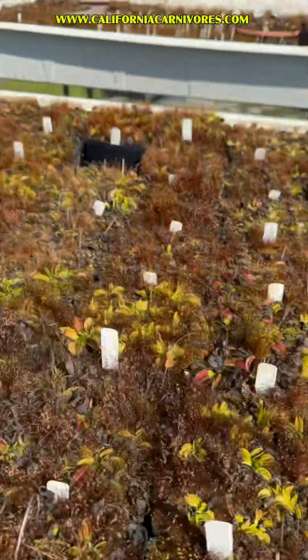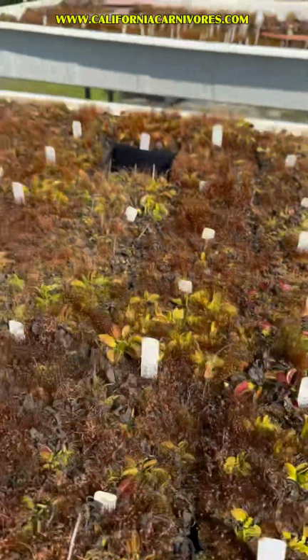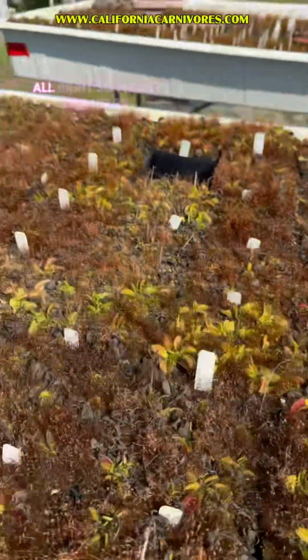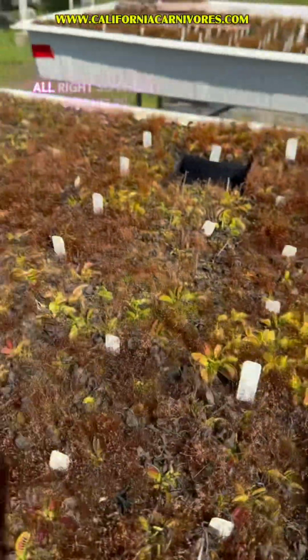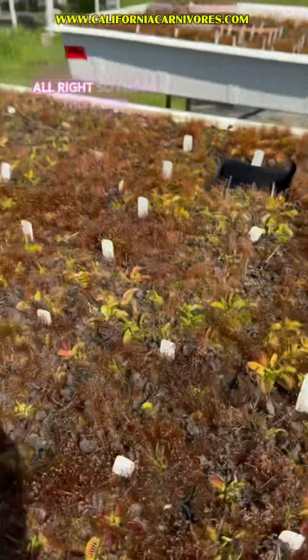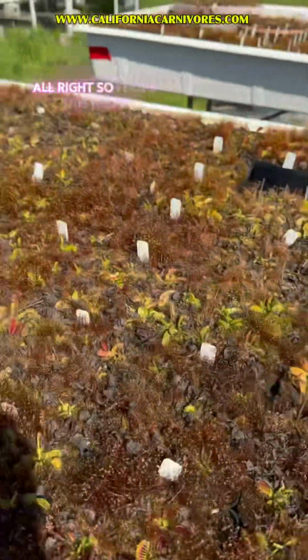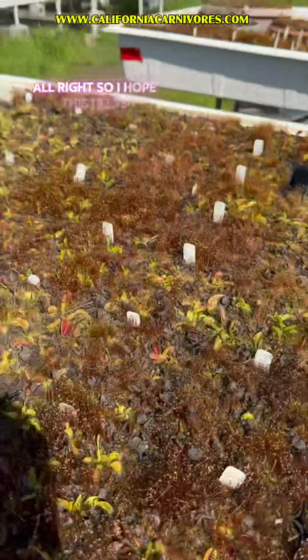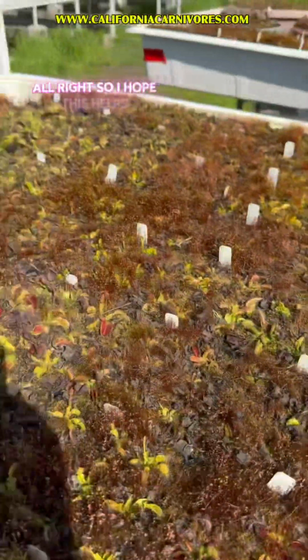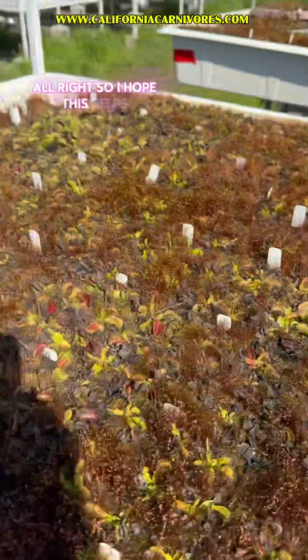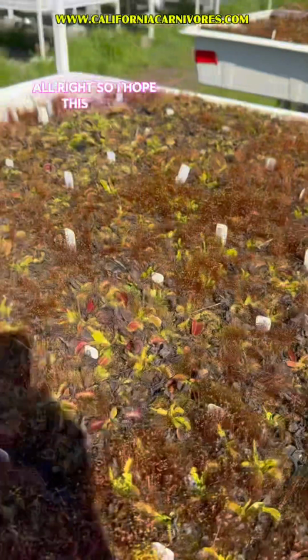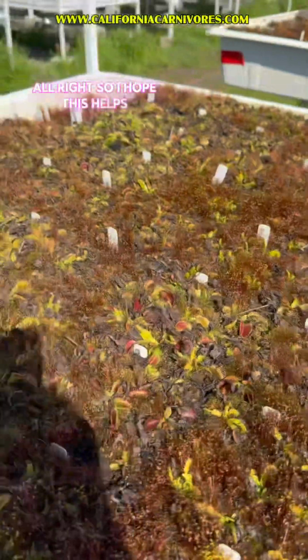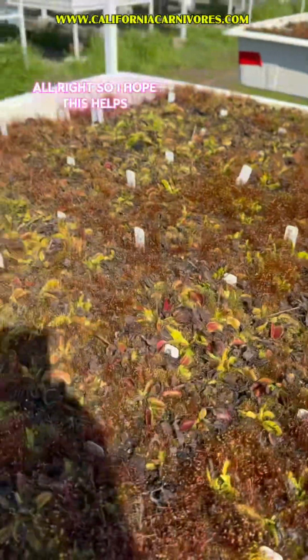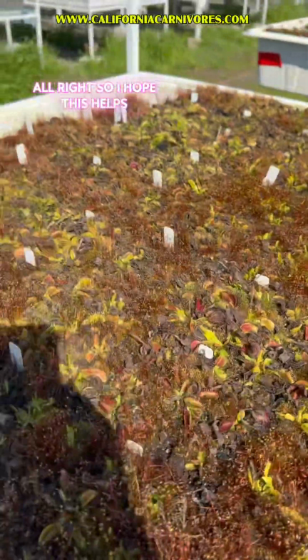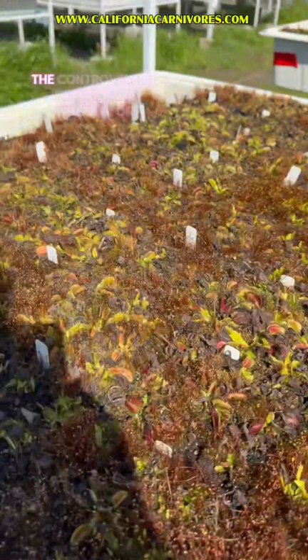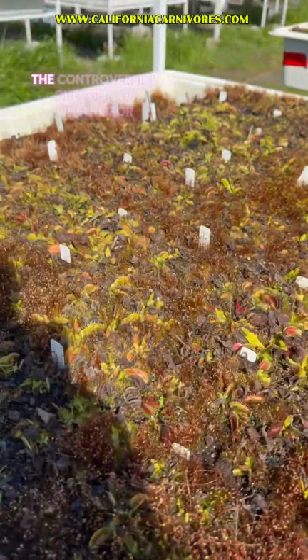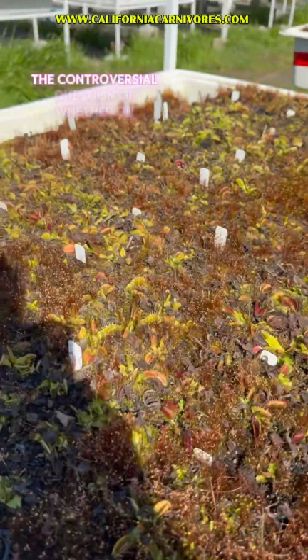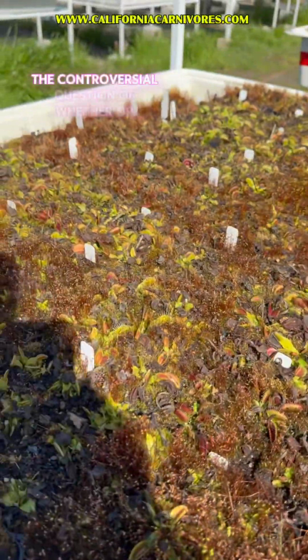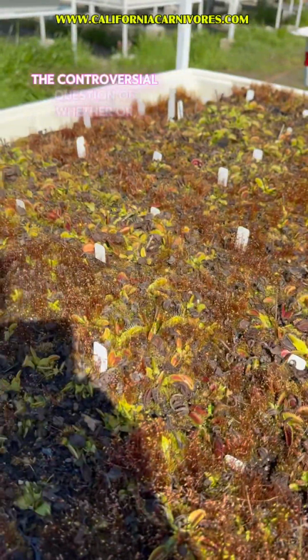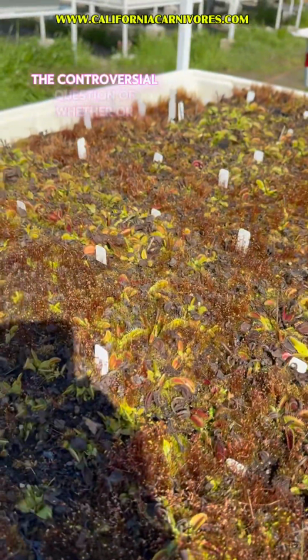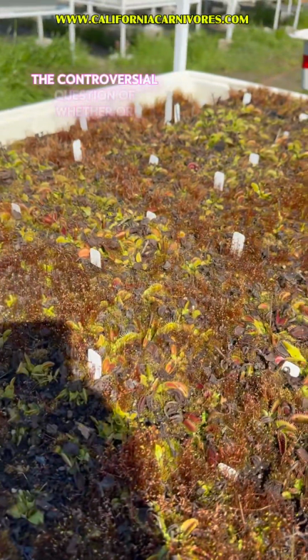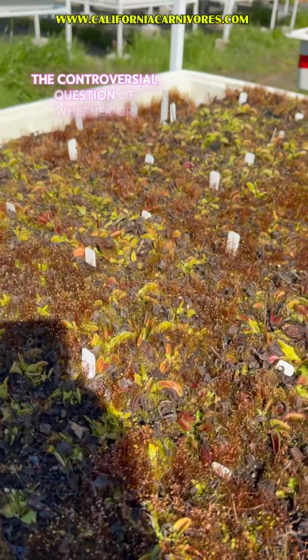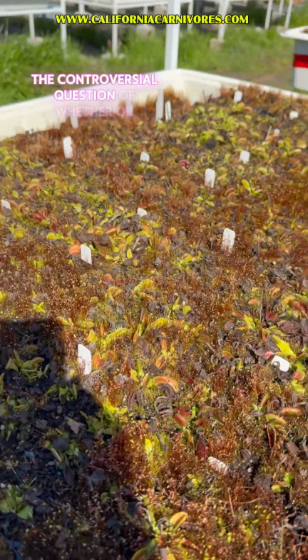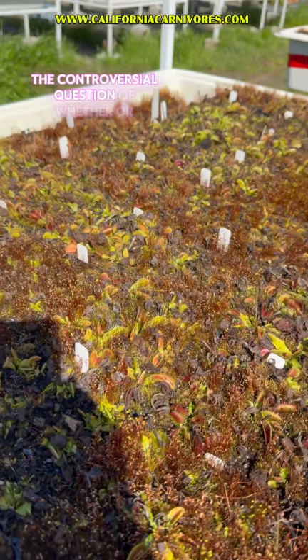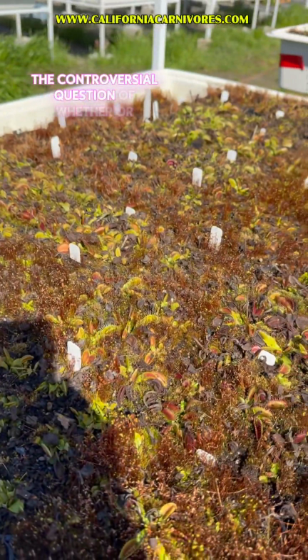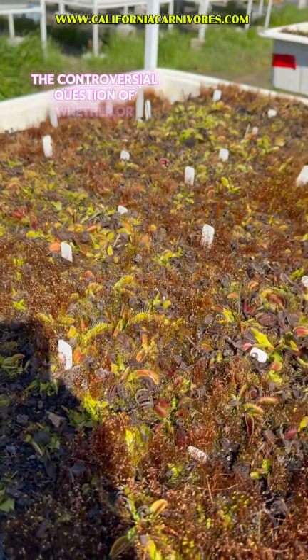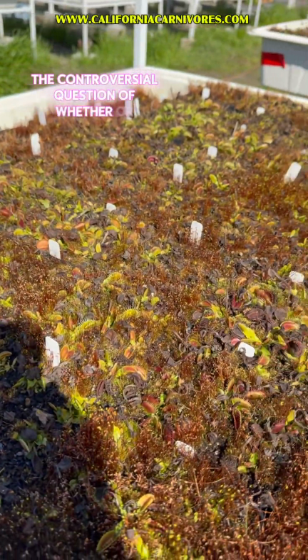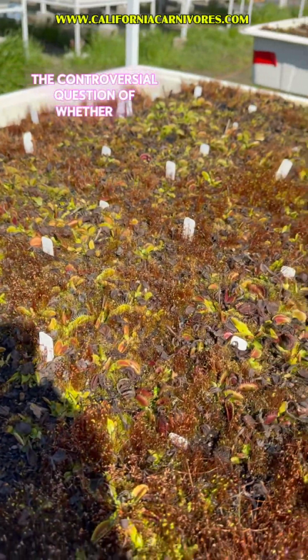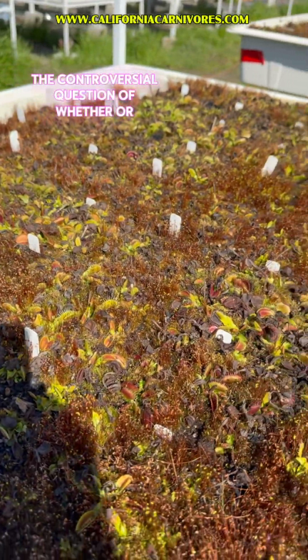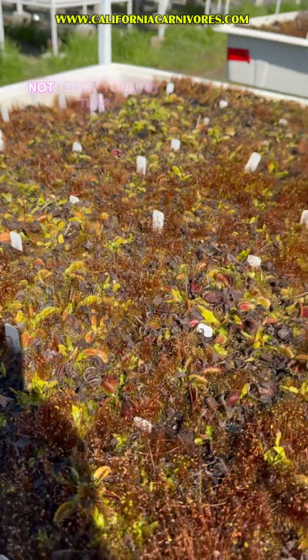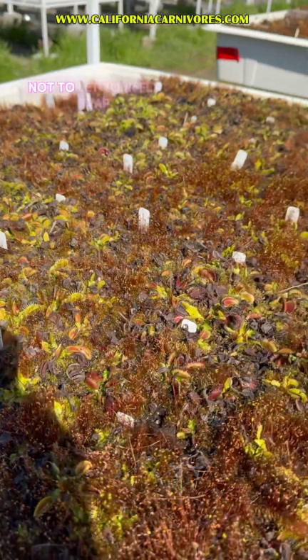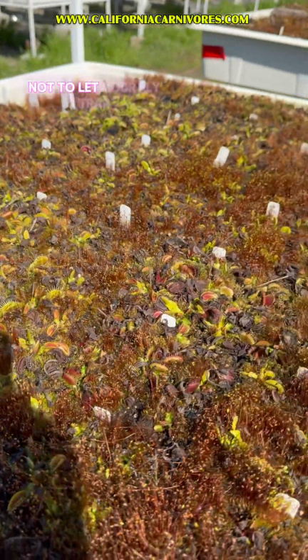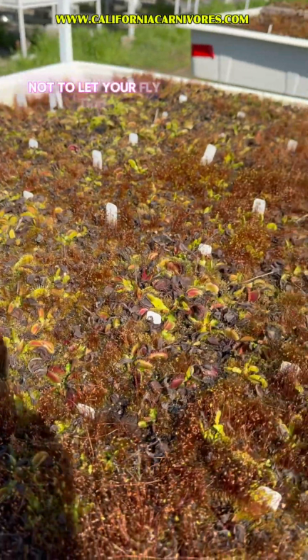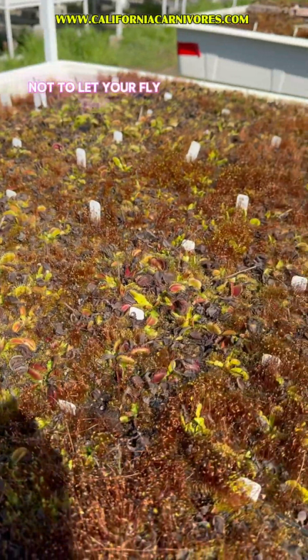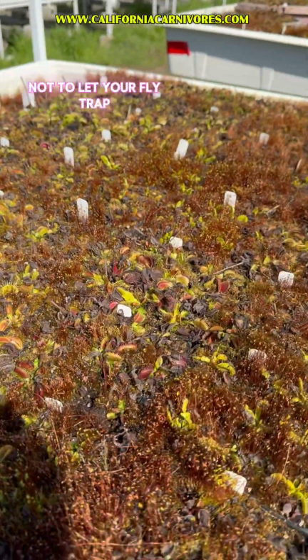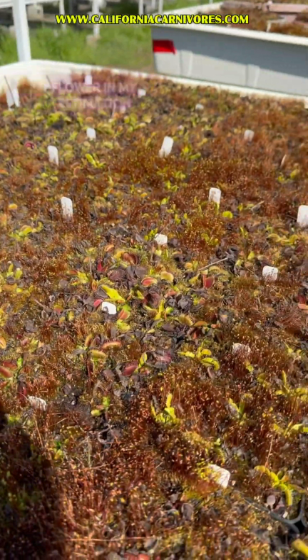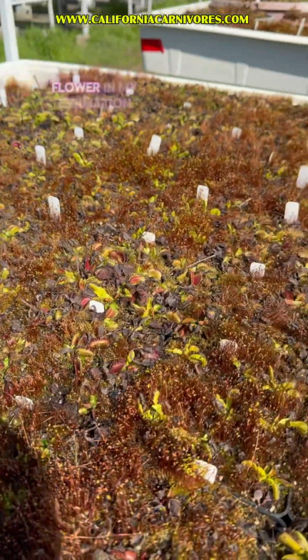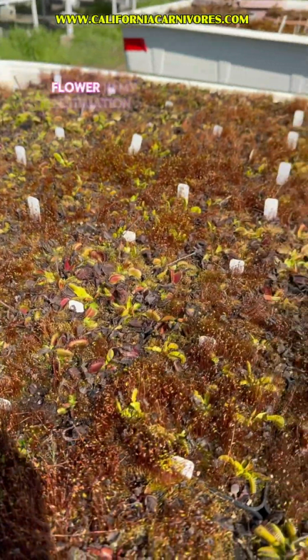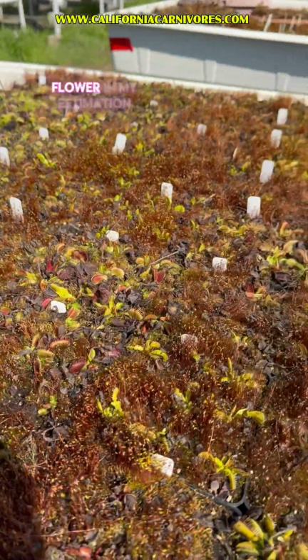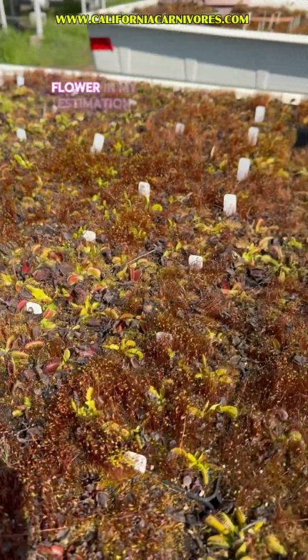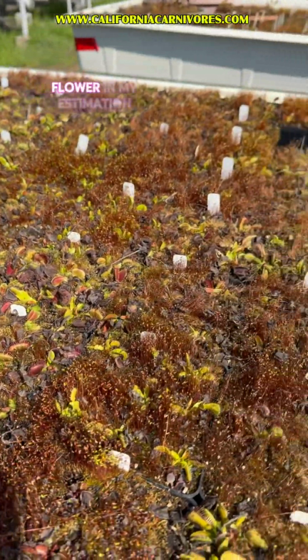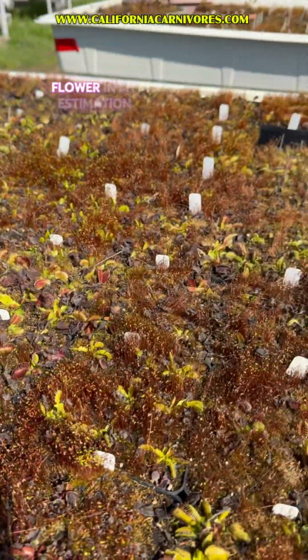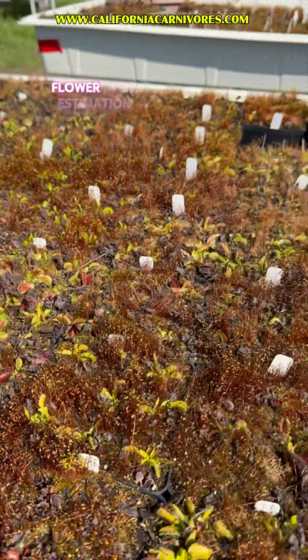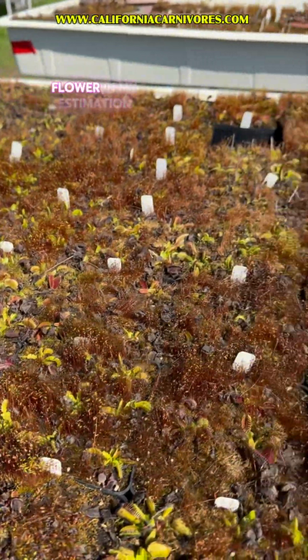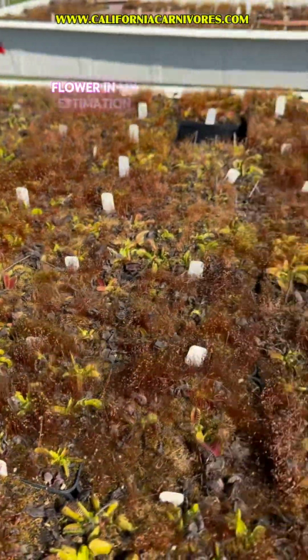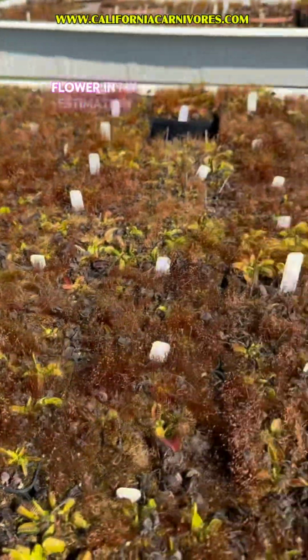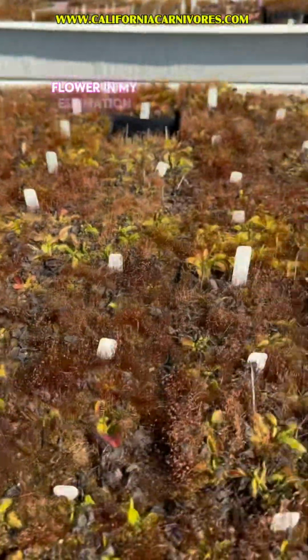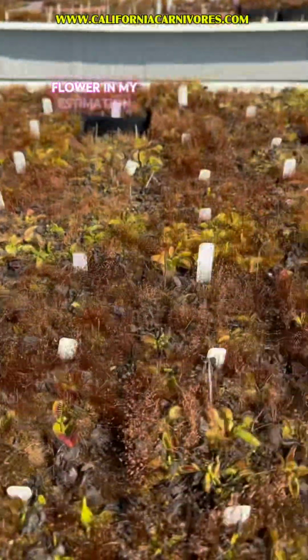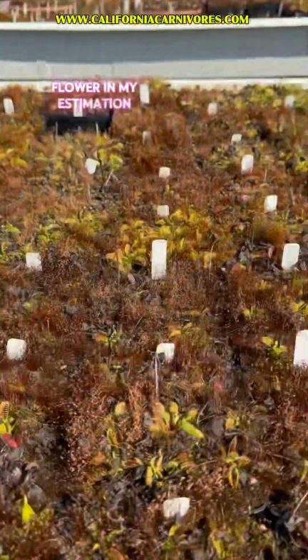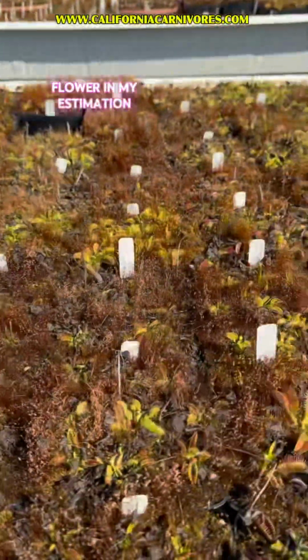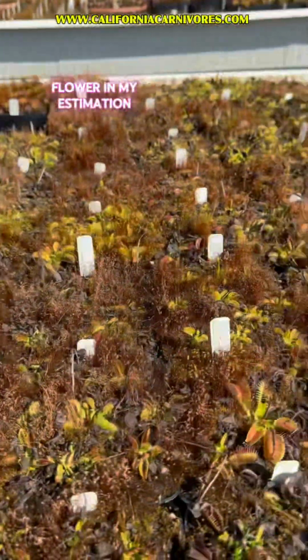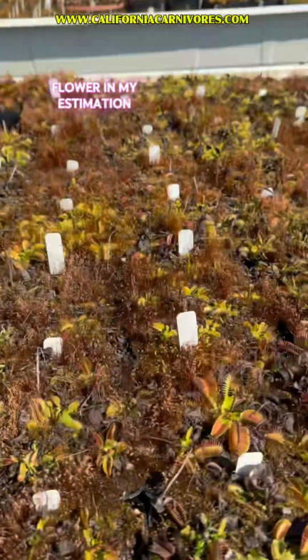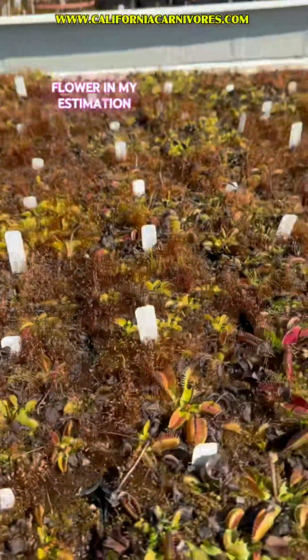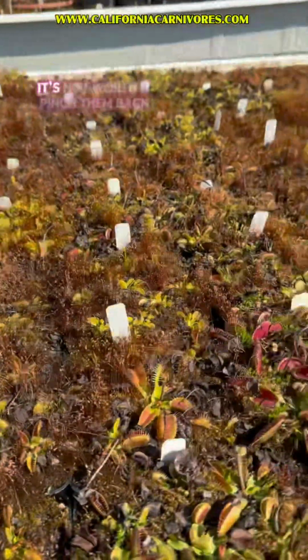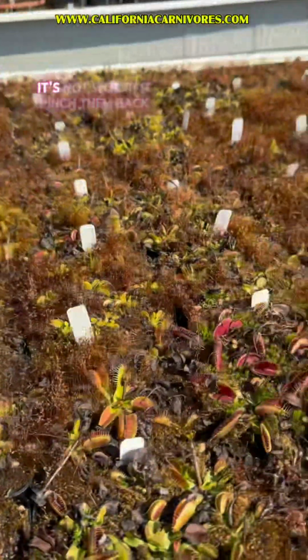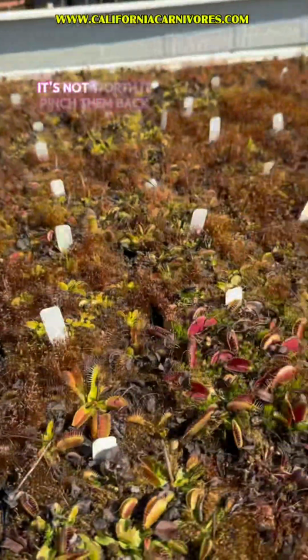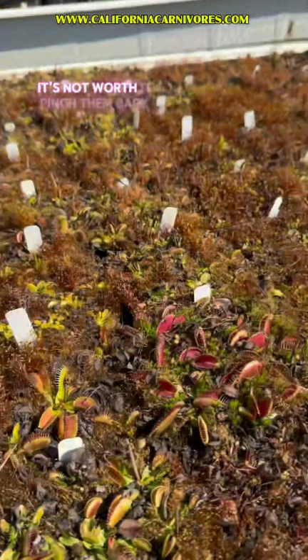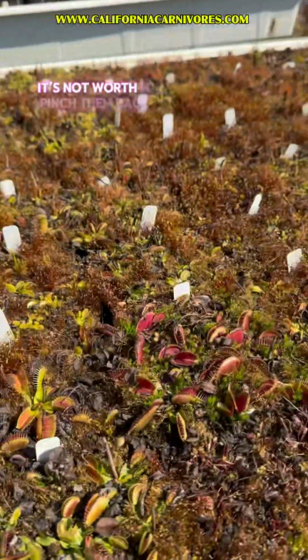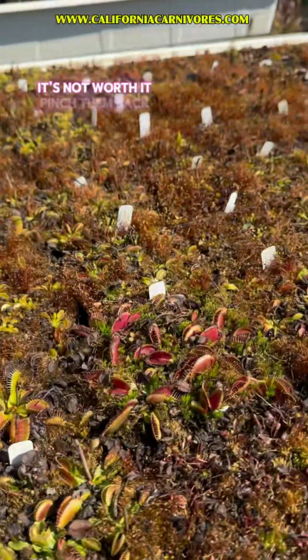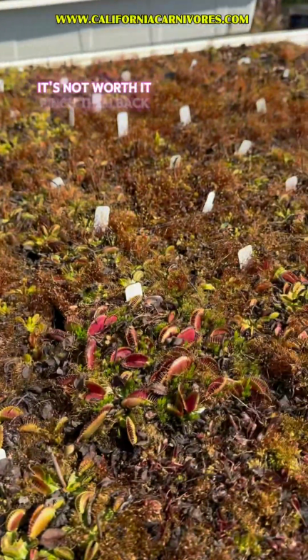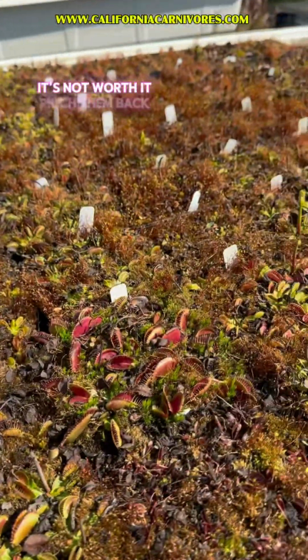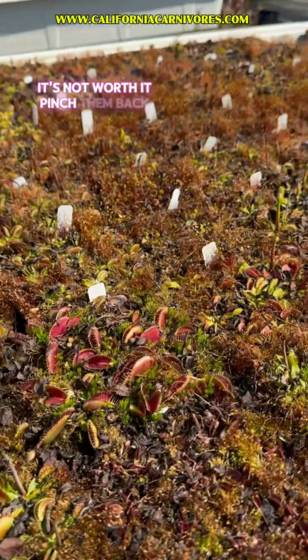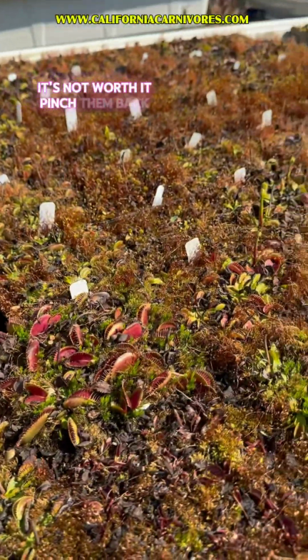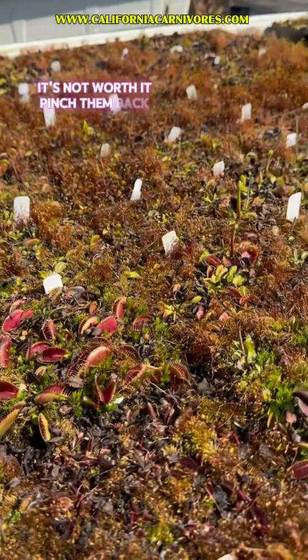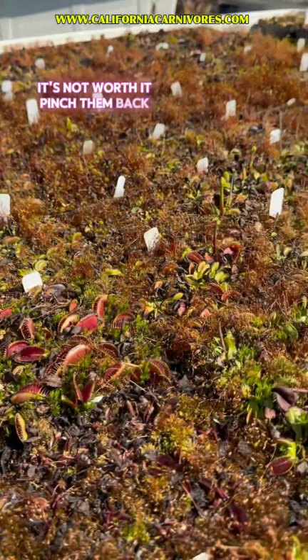I hope this helps with the controversial question of whether or not to let your flytrap flower. In my estimation, it's not worth it — pinch them back.